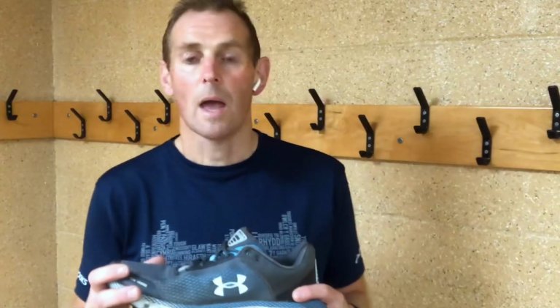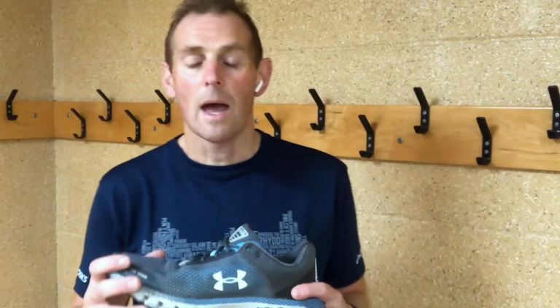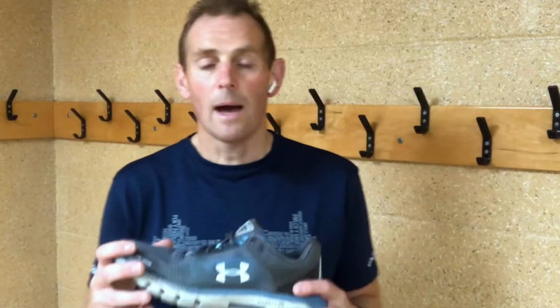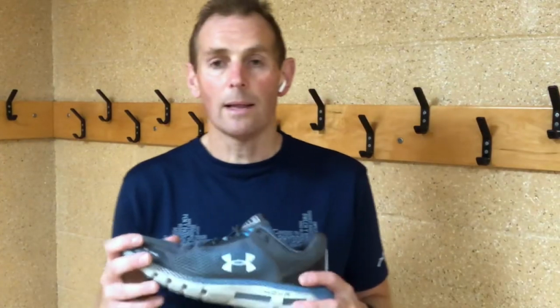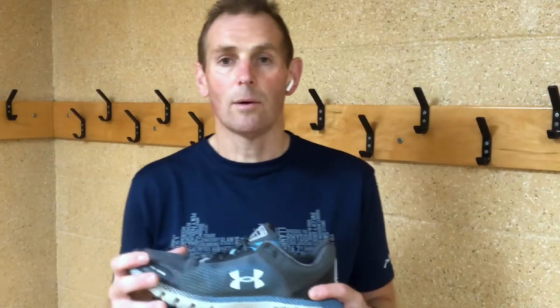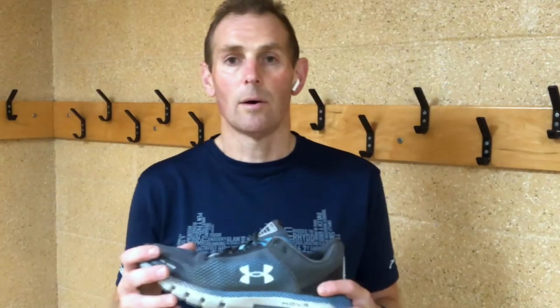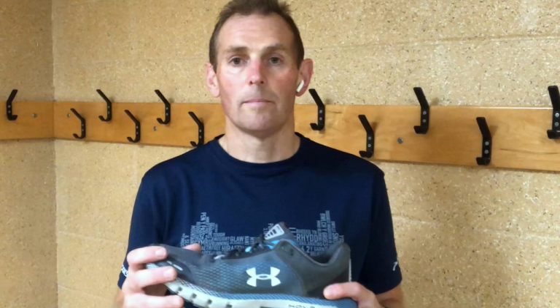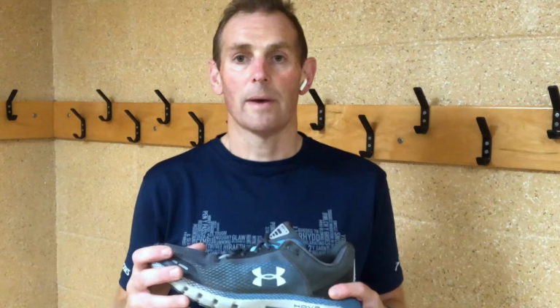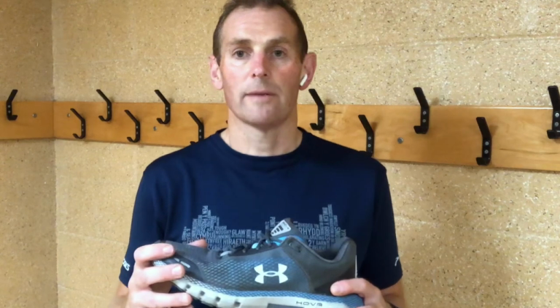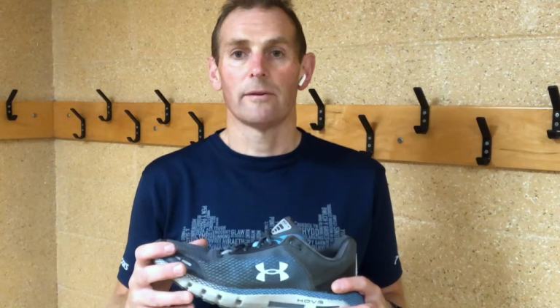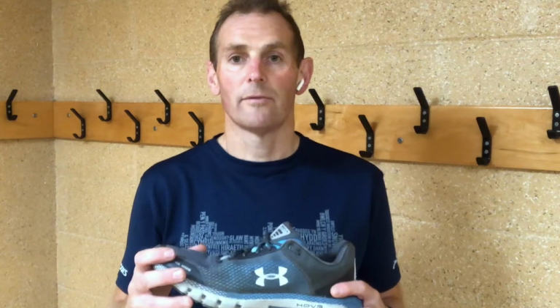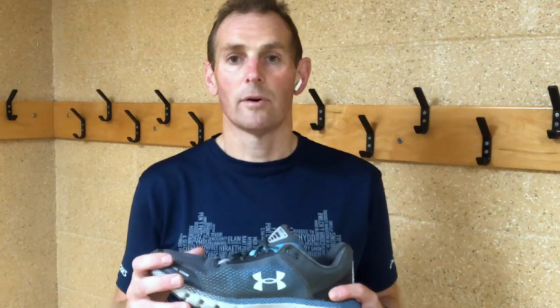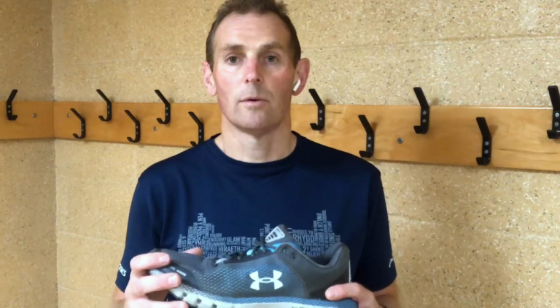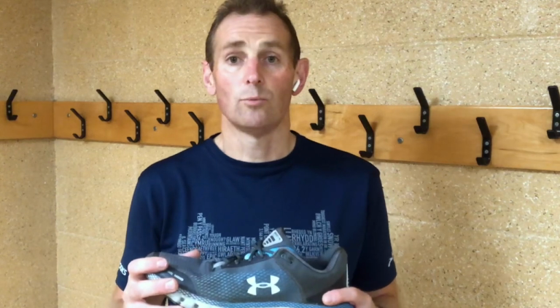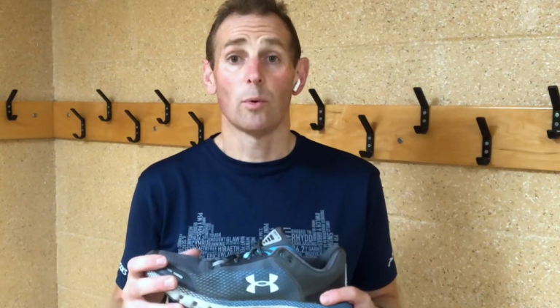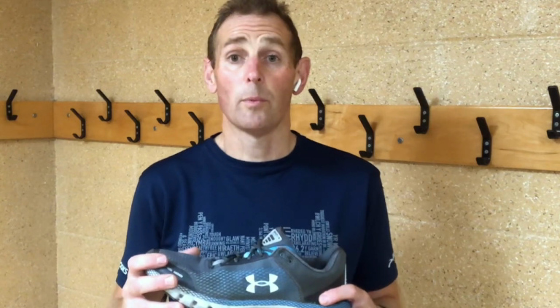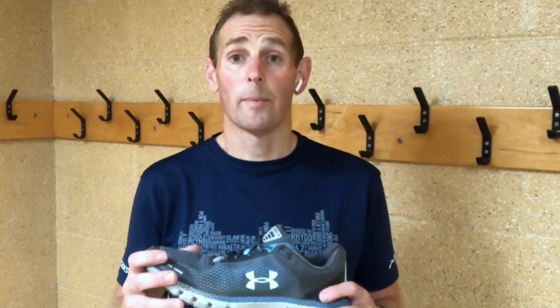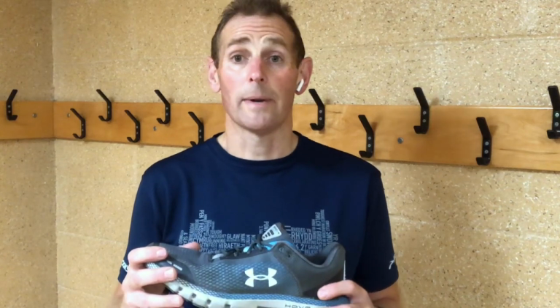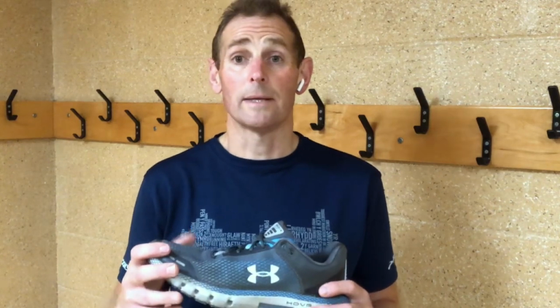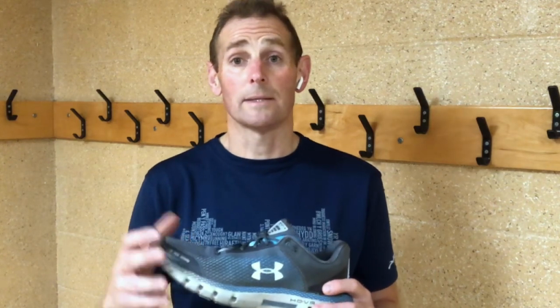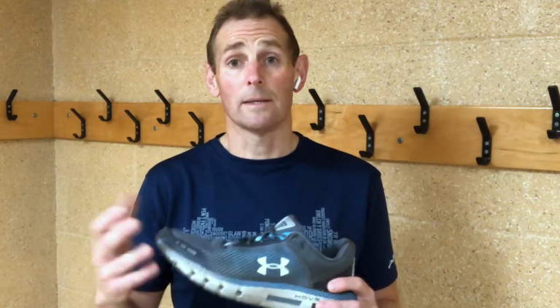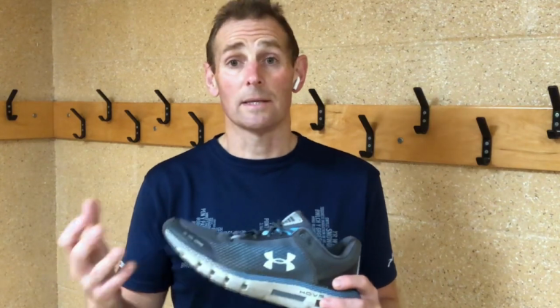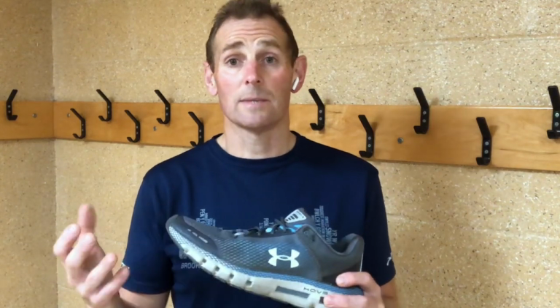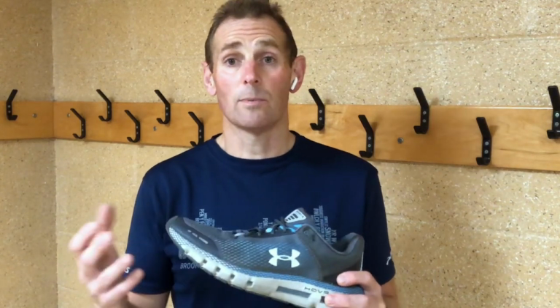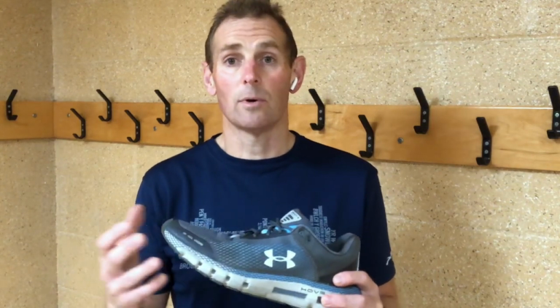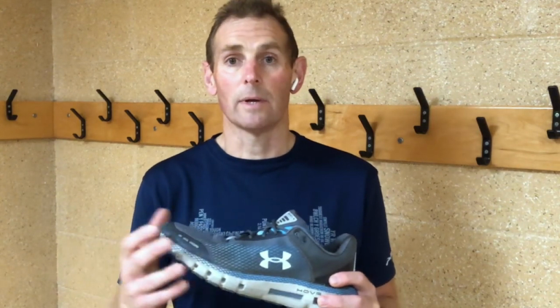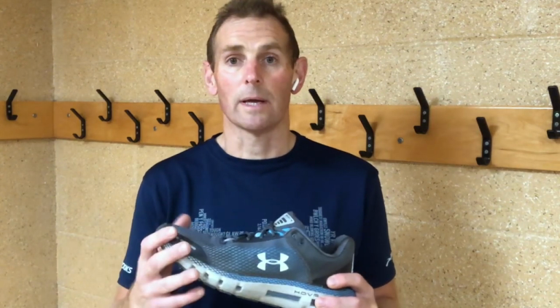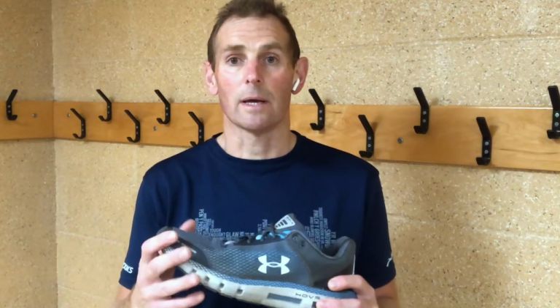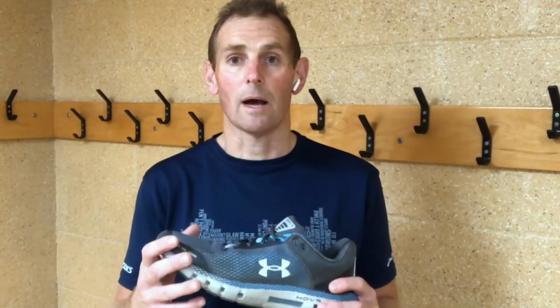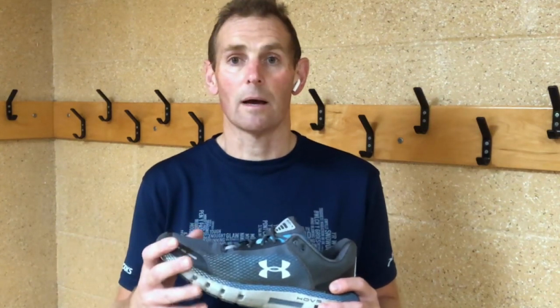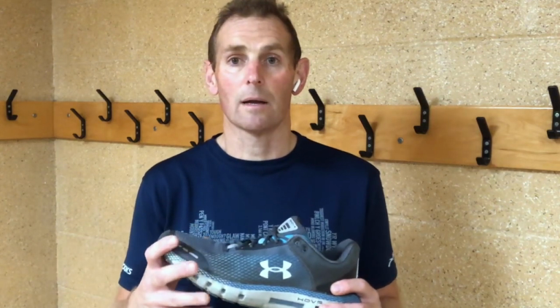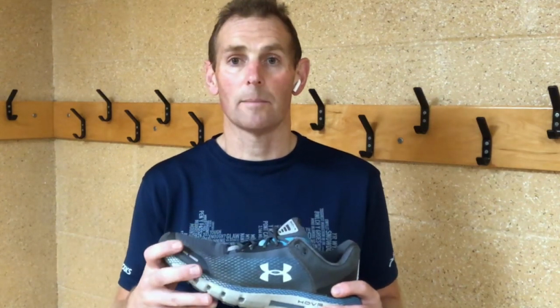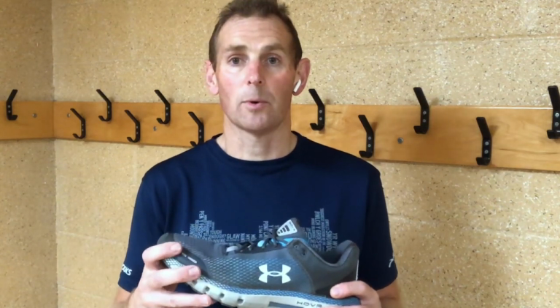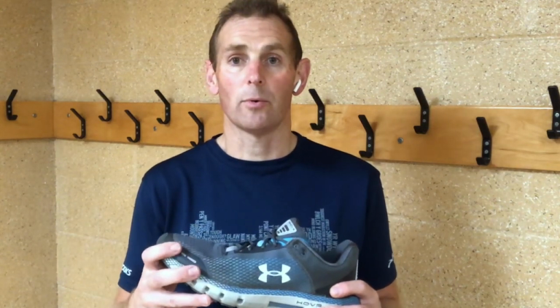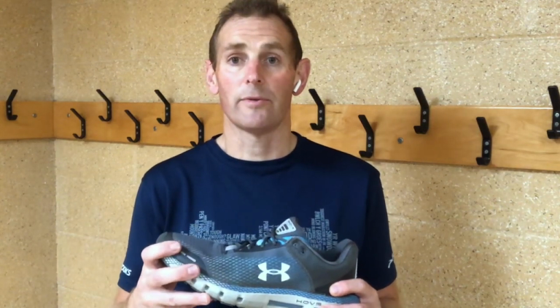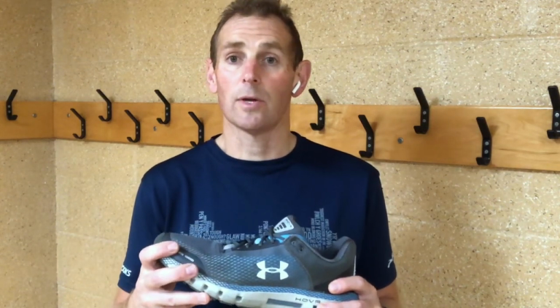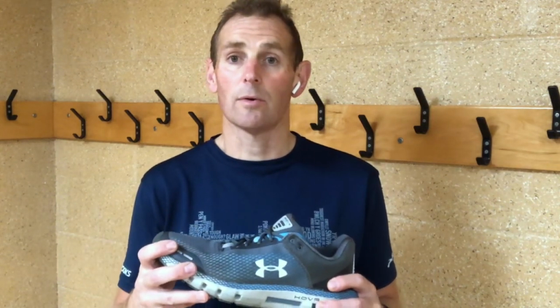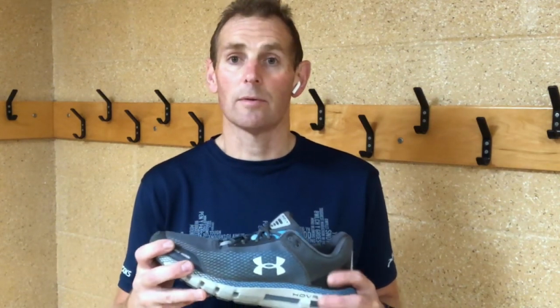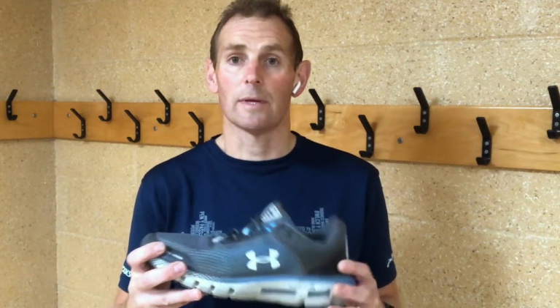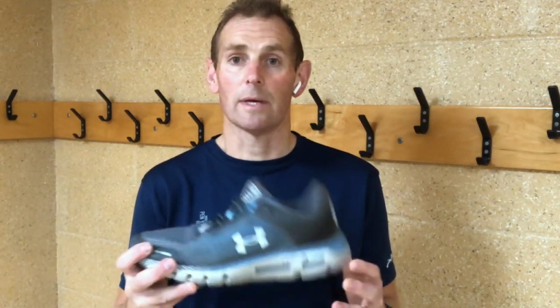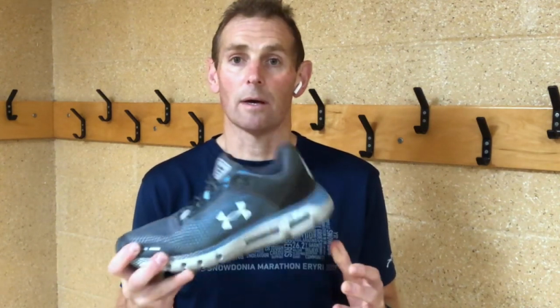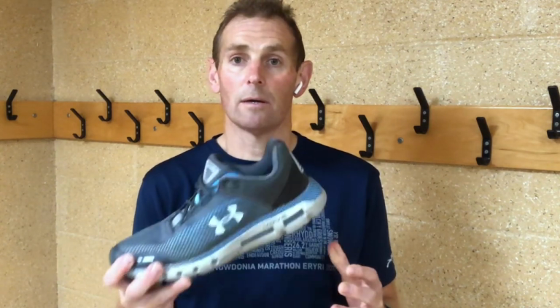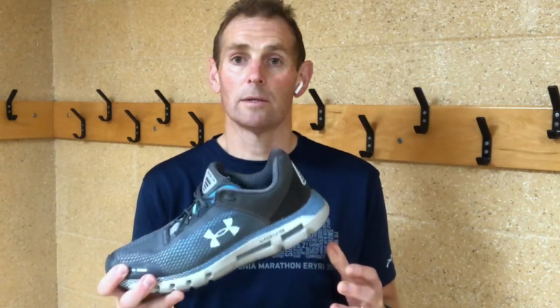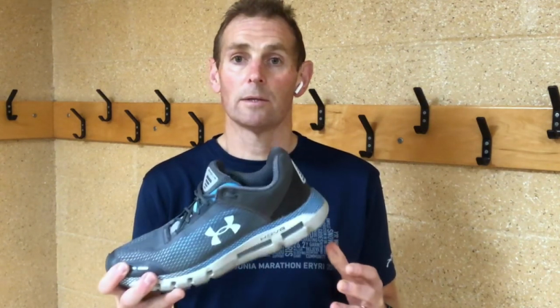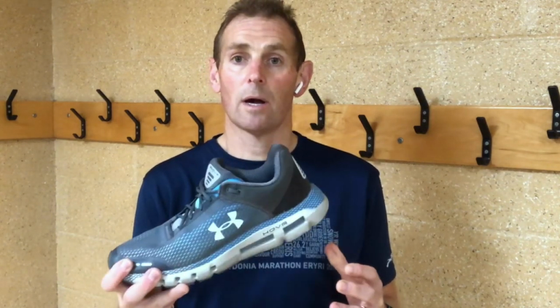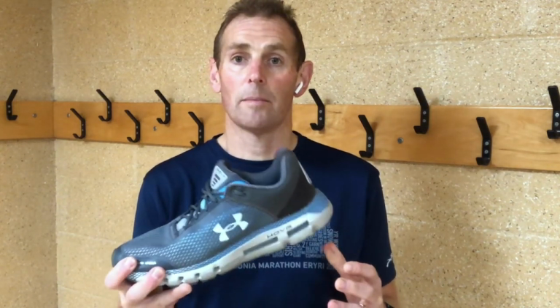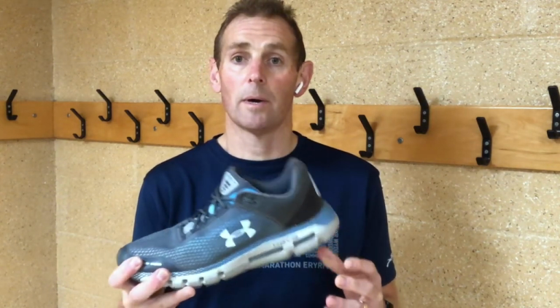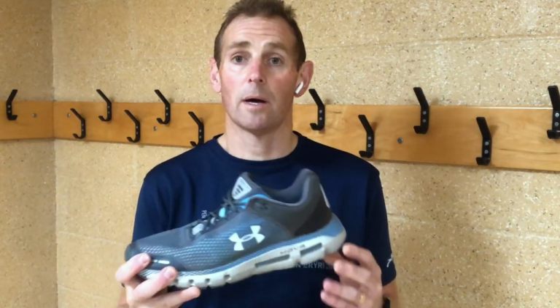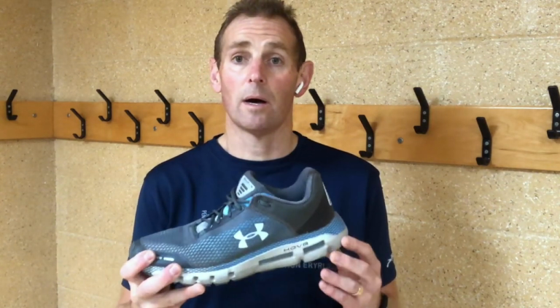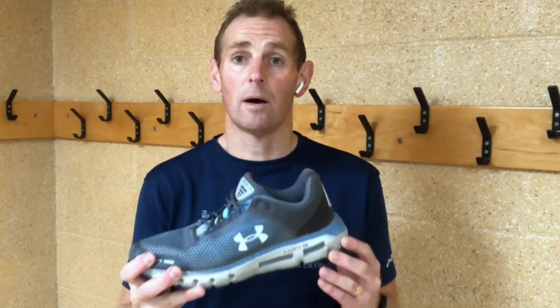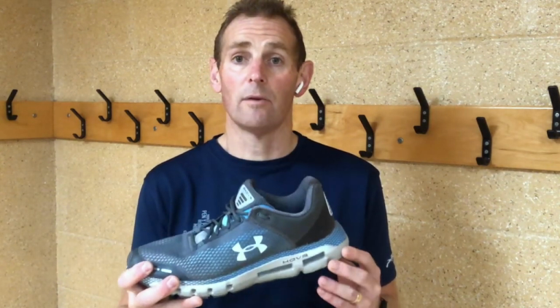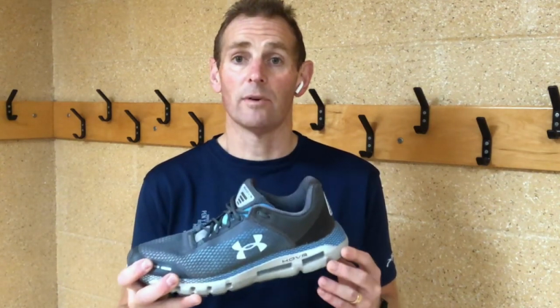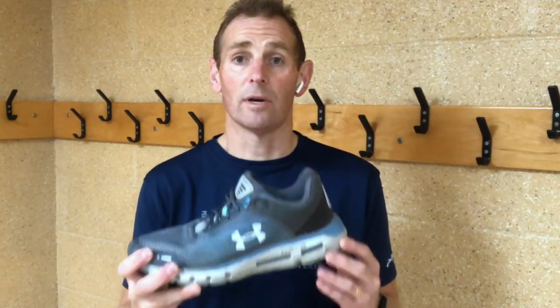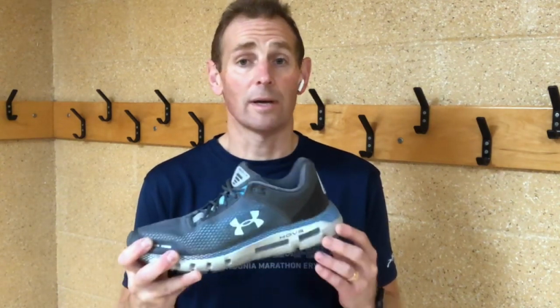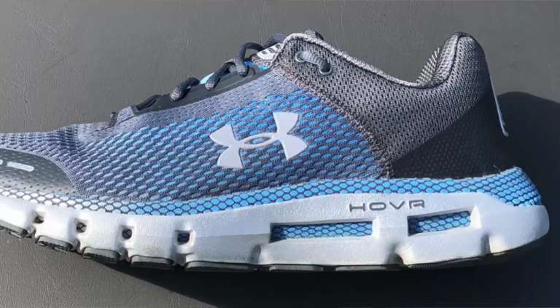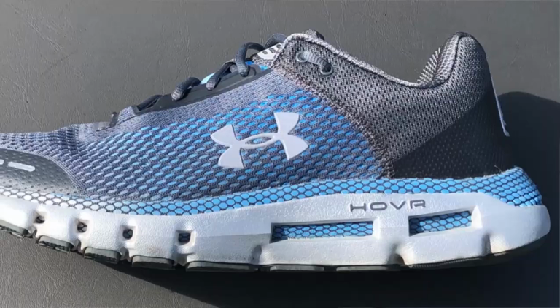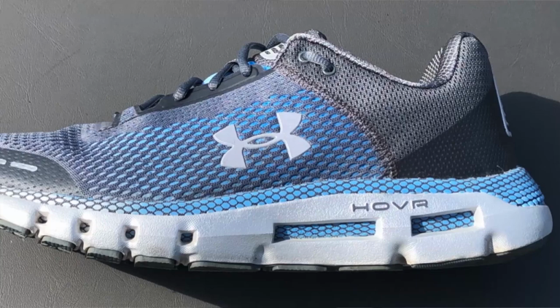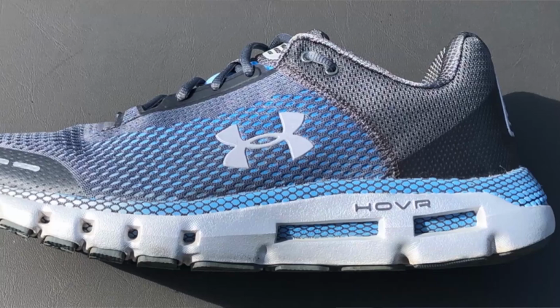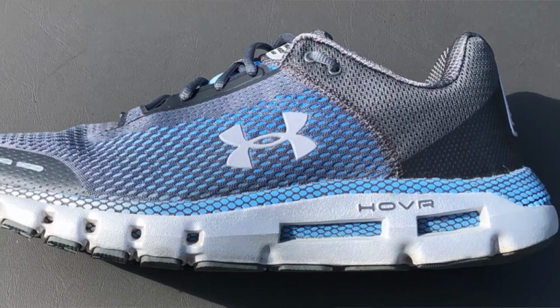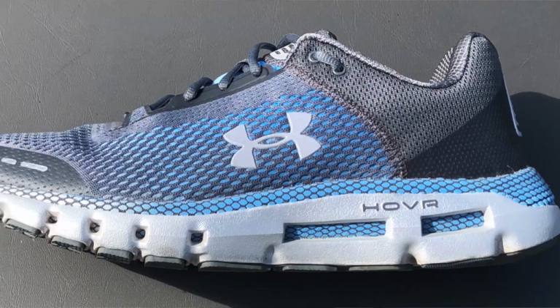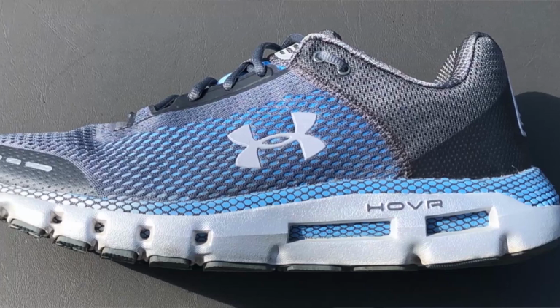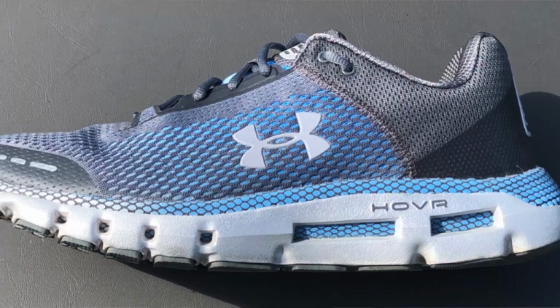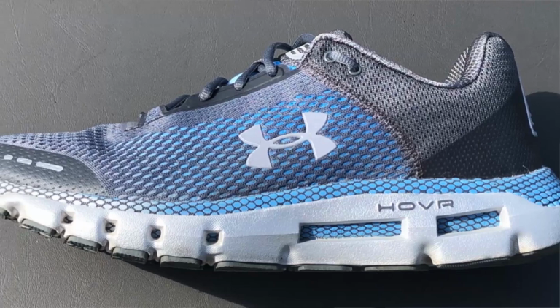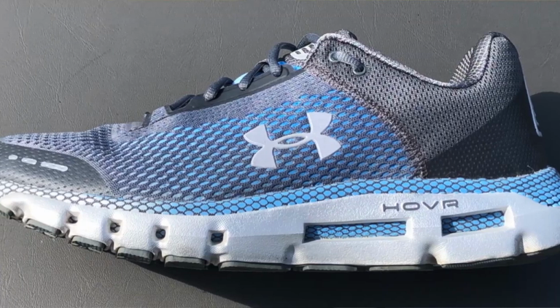Hello, I'm Matthew Farm from Run Repeat, and this morning I'm going to be reviewing the Under Armour Hover Infinite shoe.